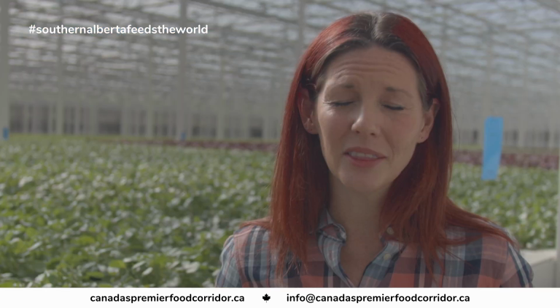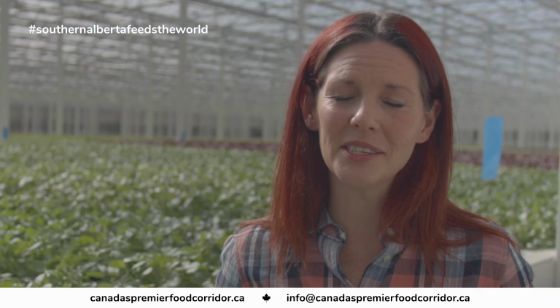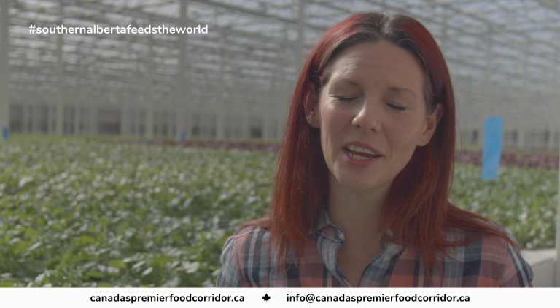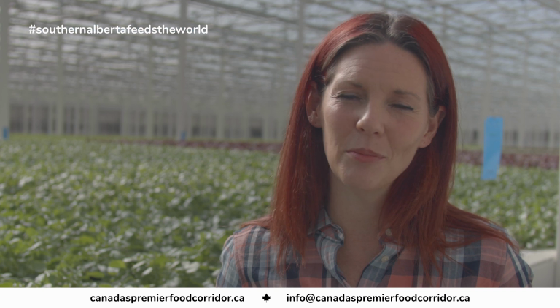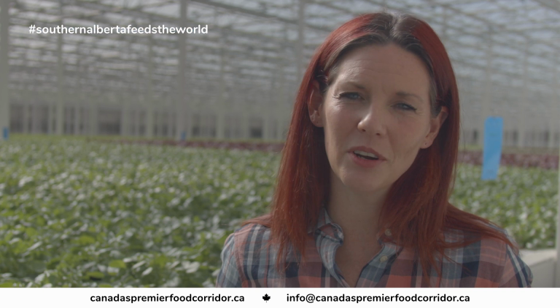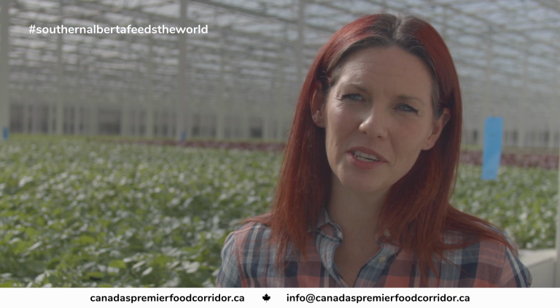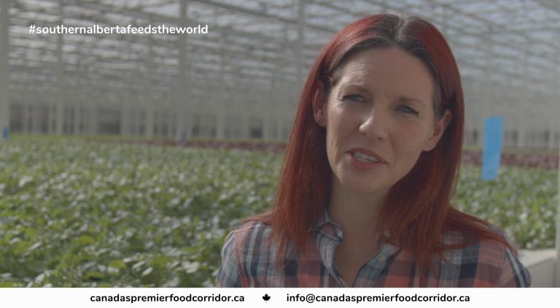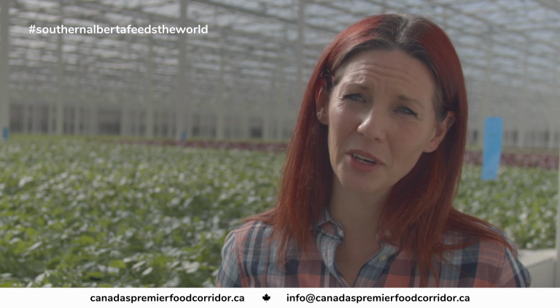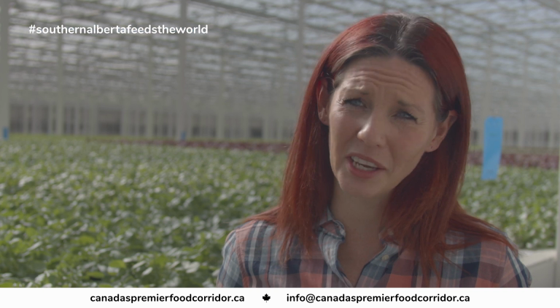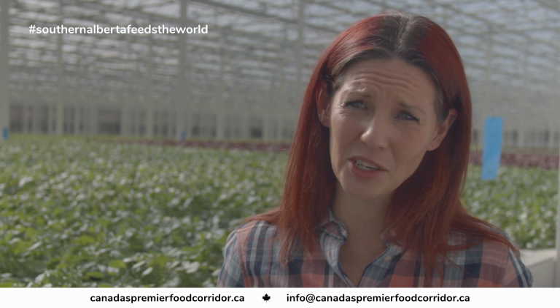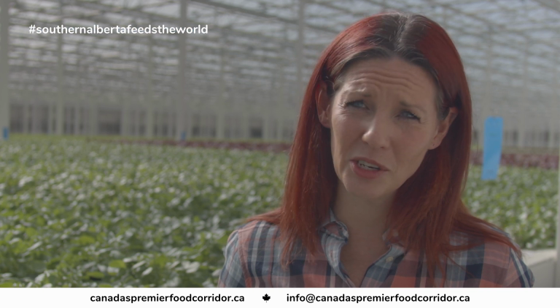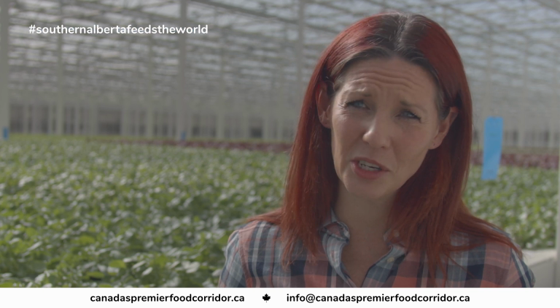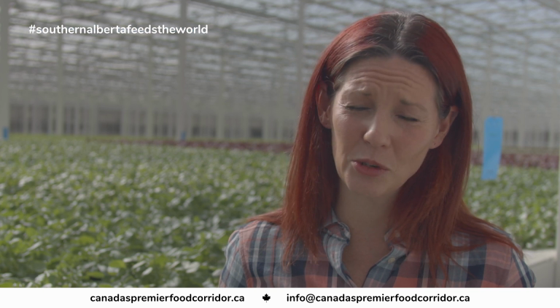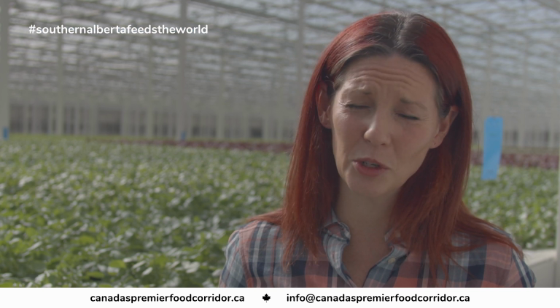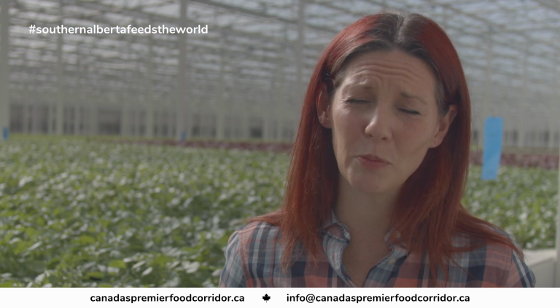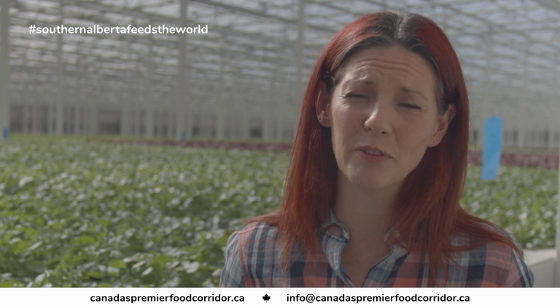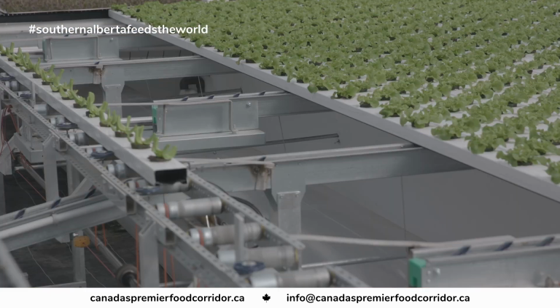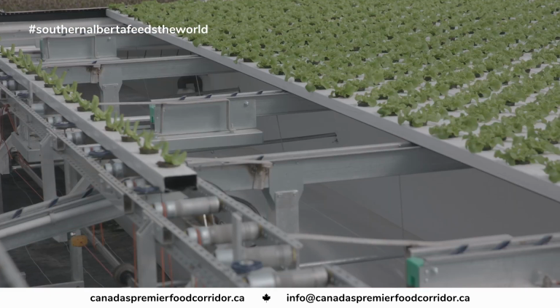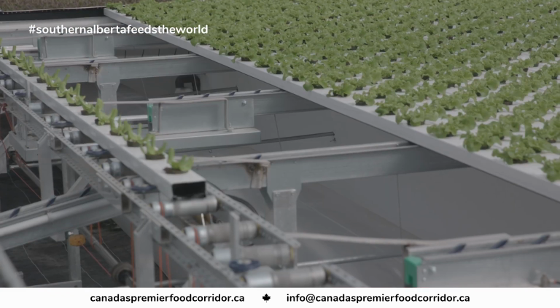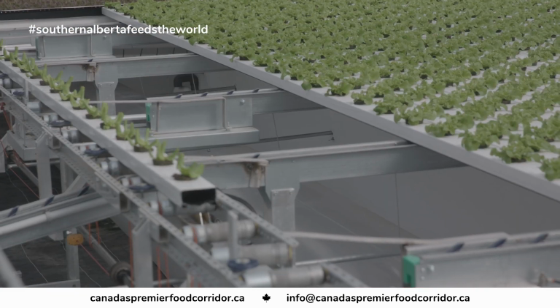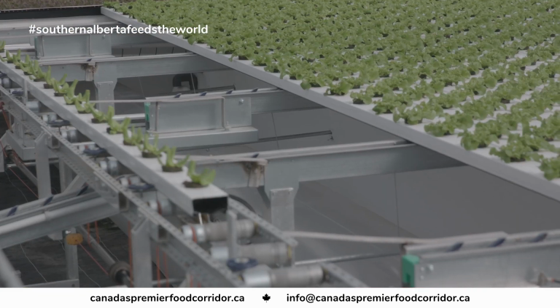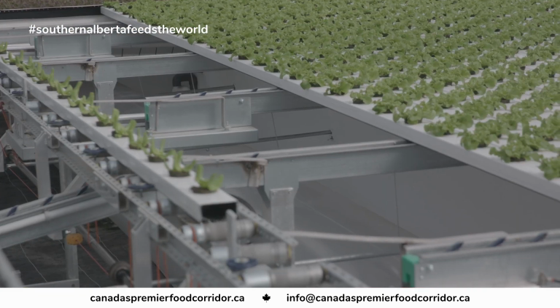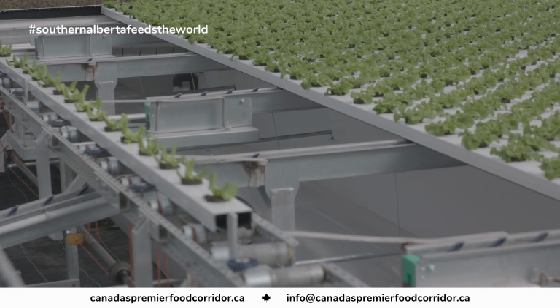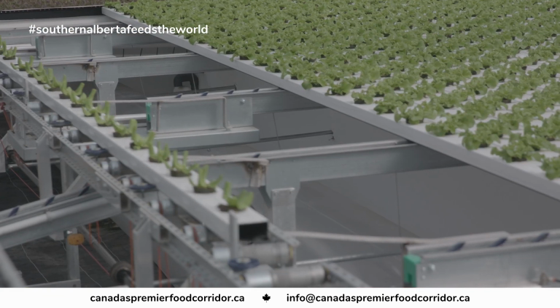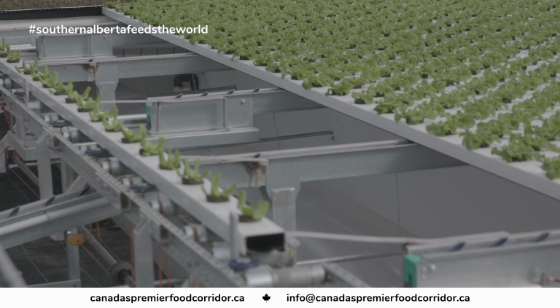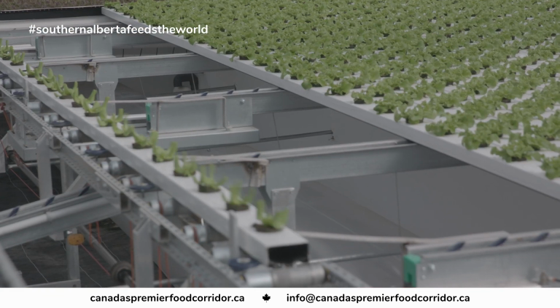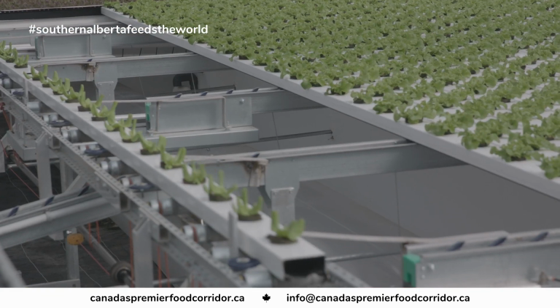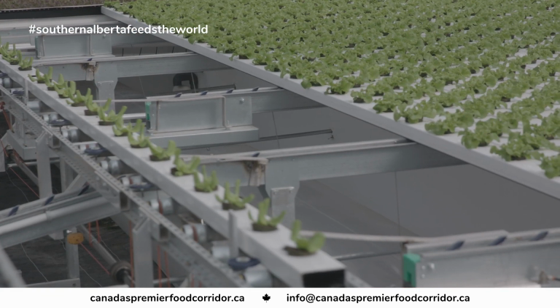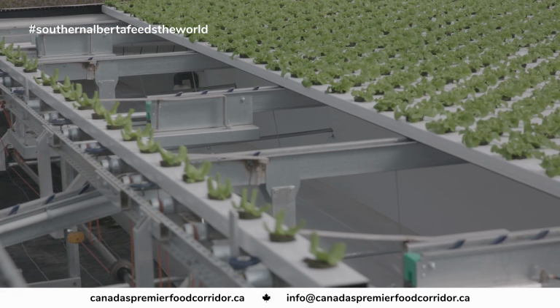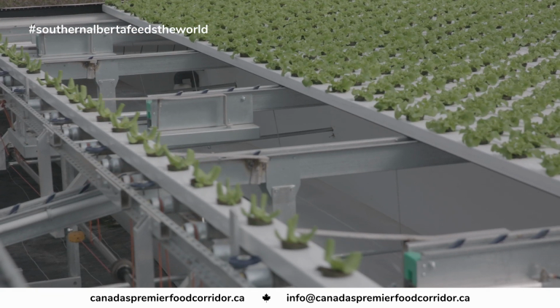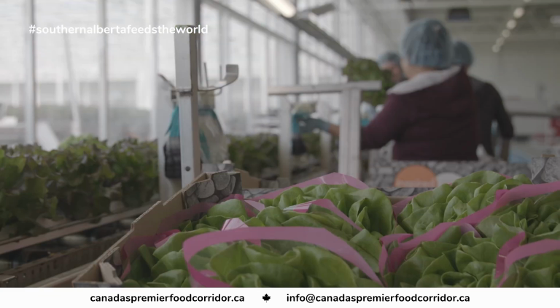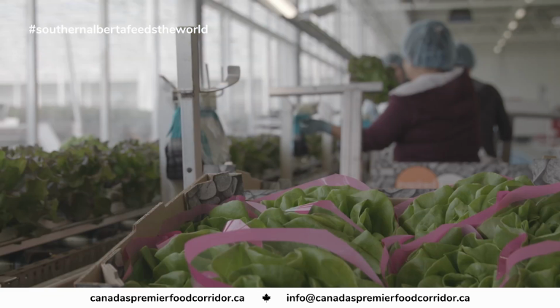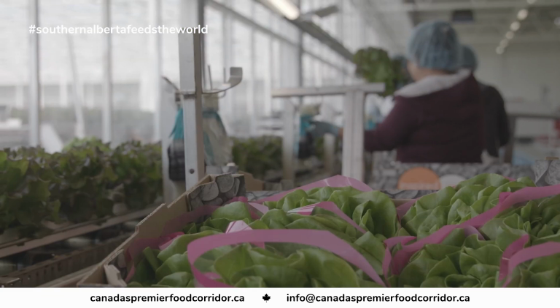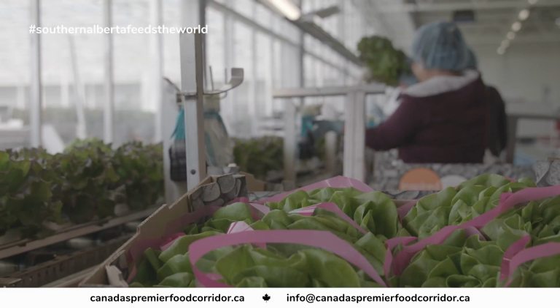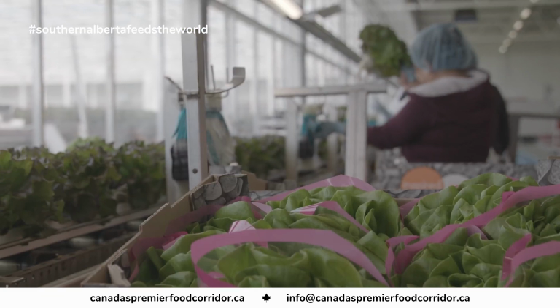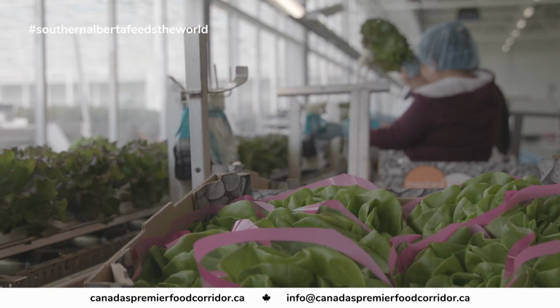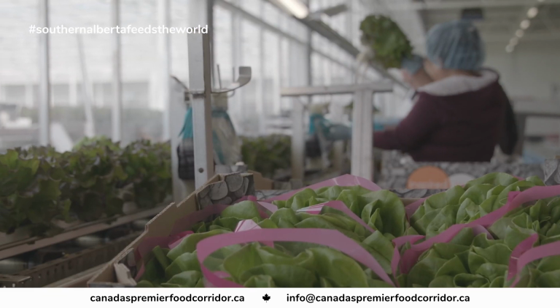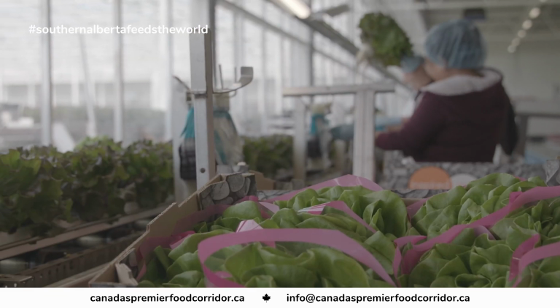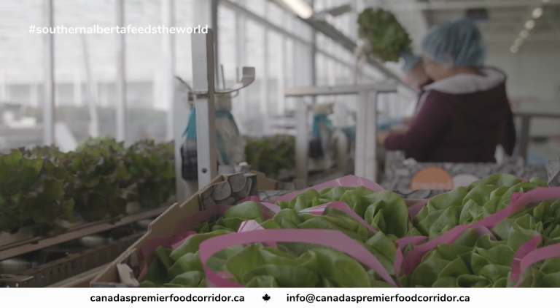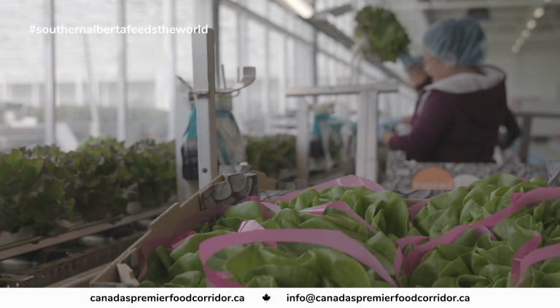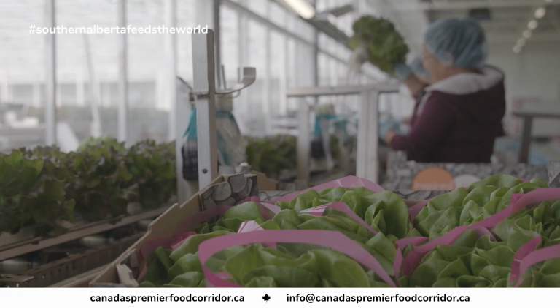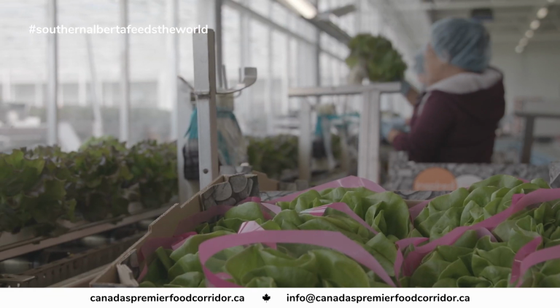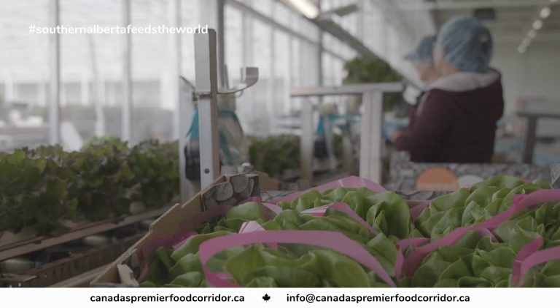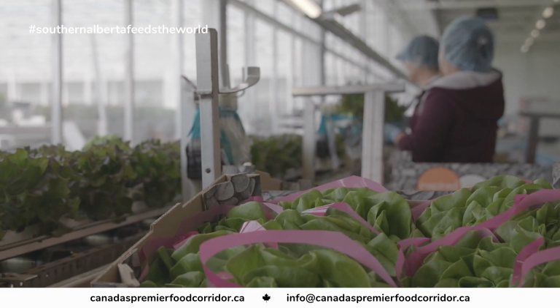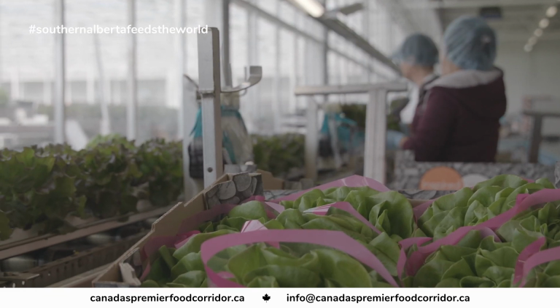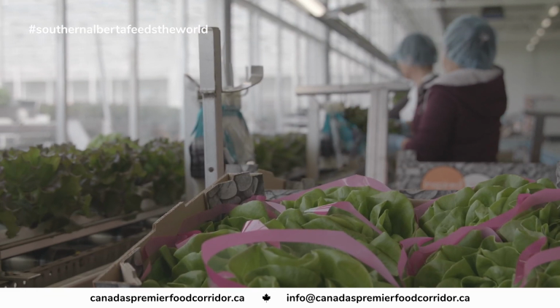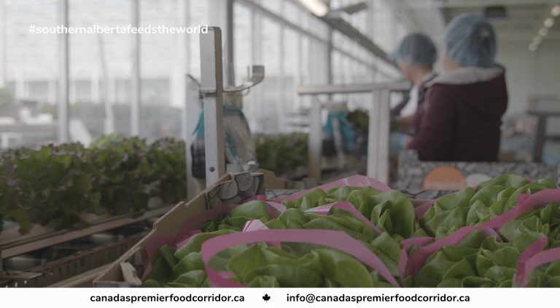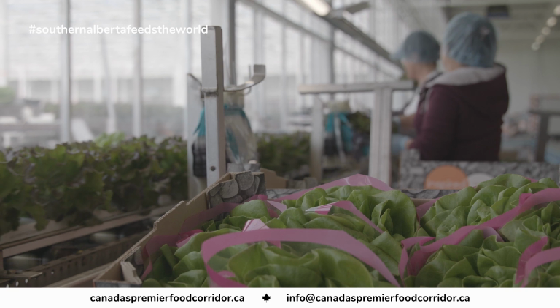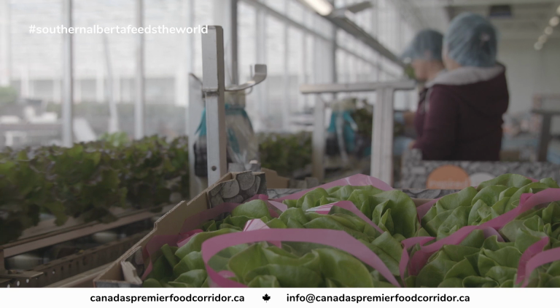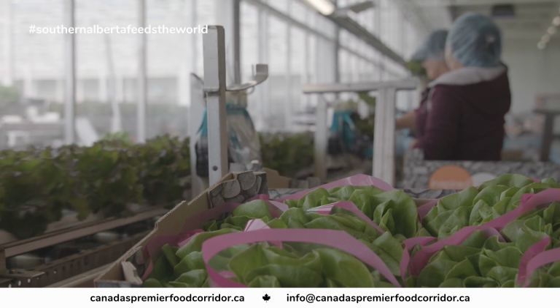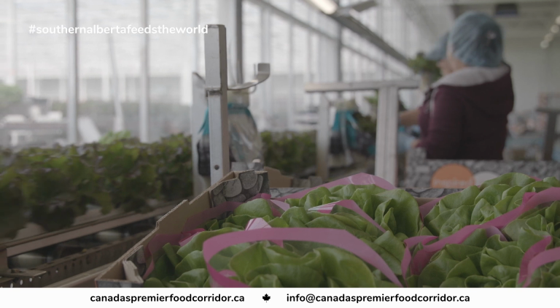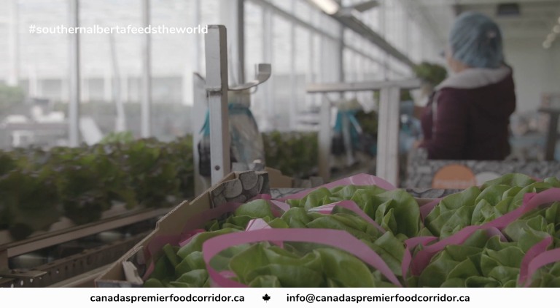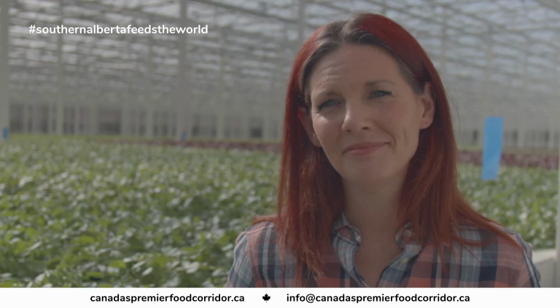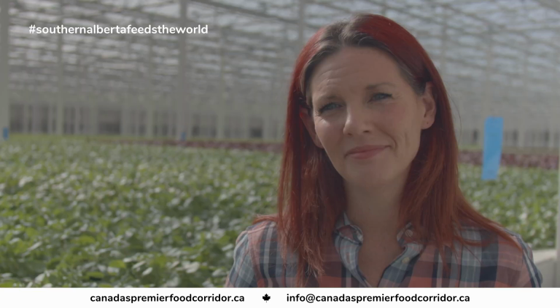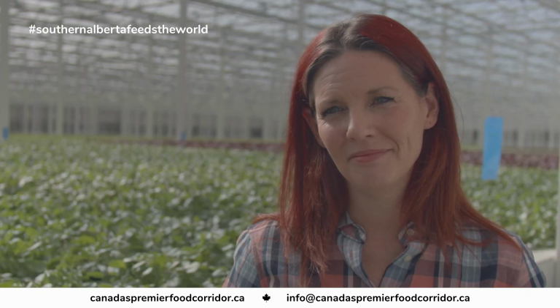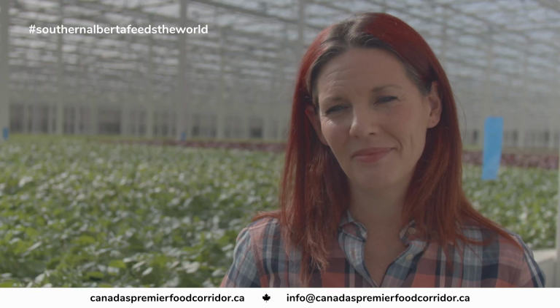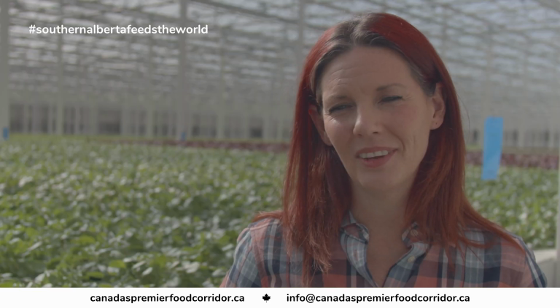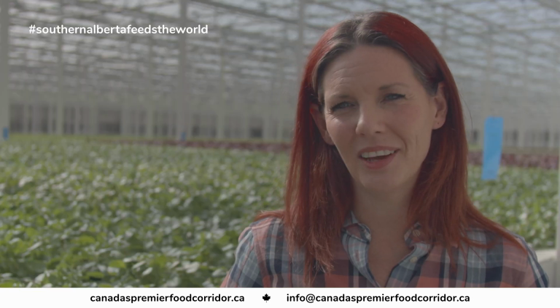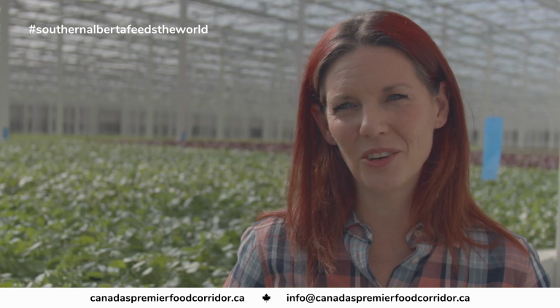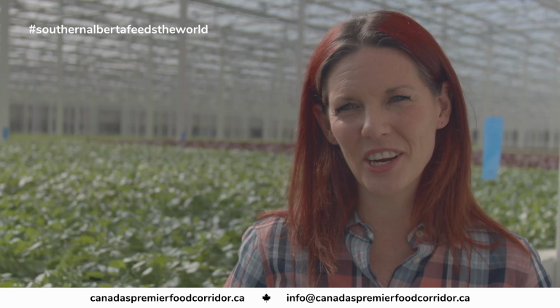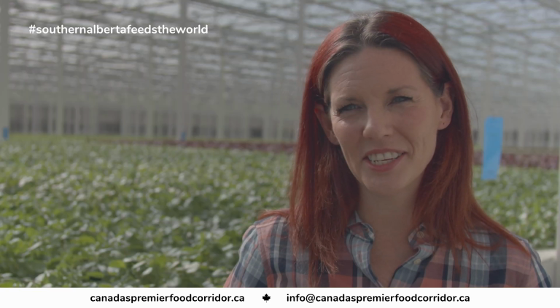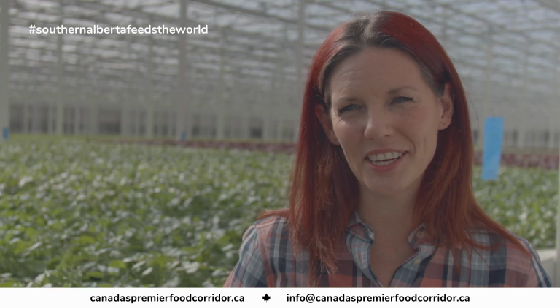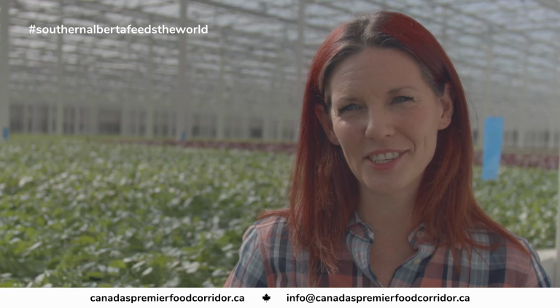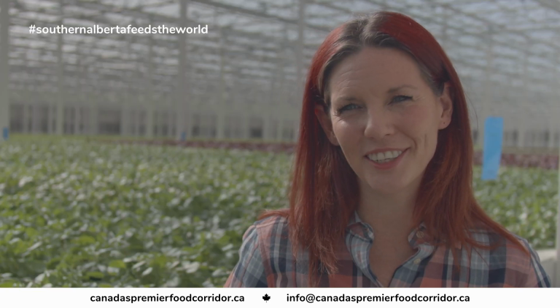The St. Mary's Irrigation District provides us with safe, clean water and everything that we need to make sure that our plants are healthy and great tasting.